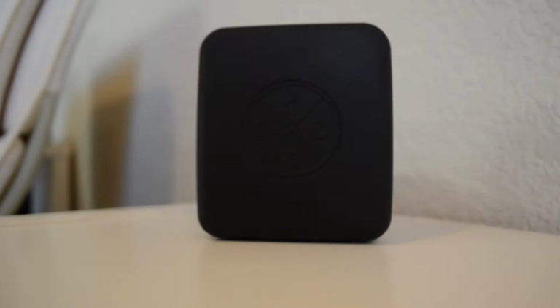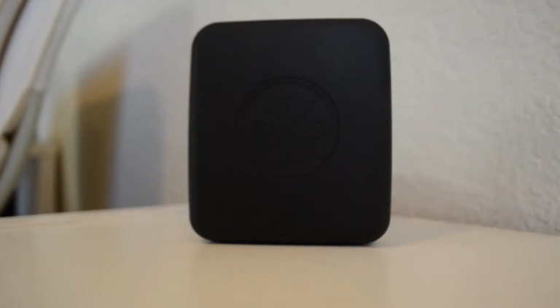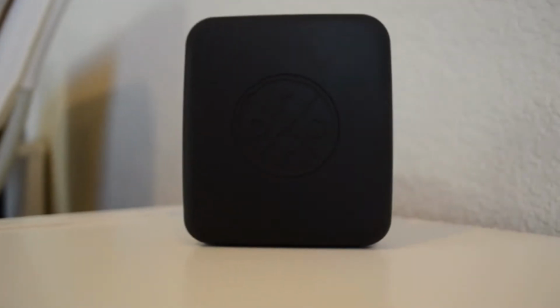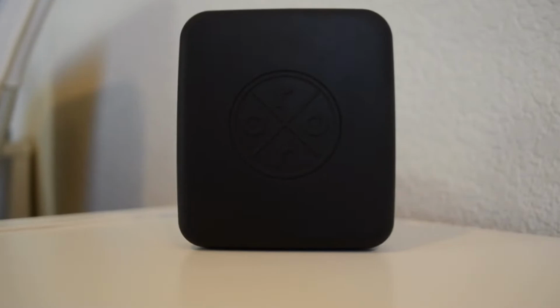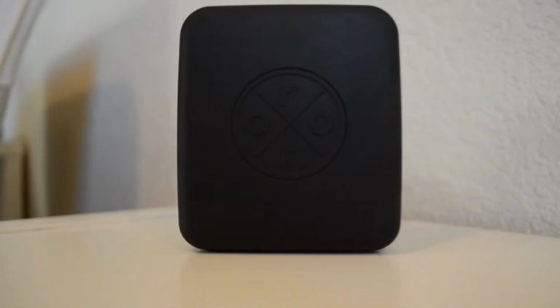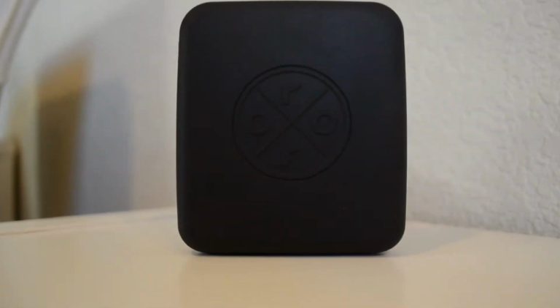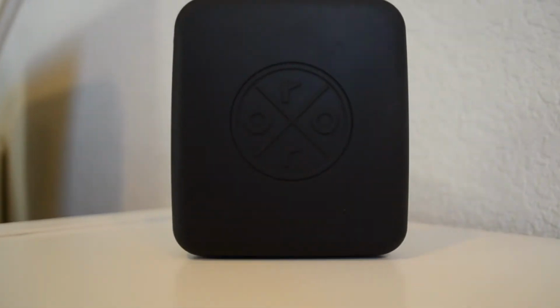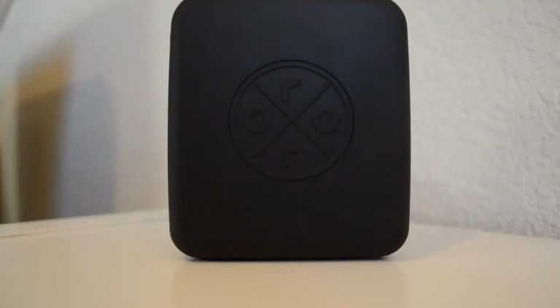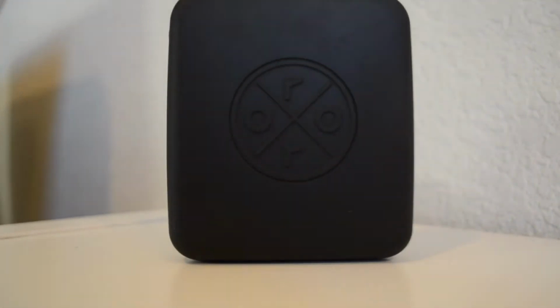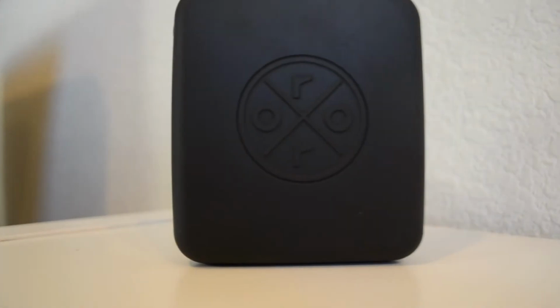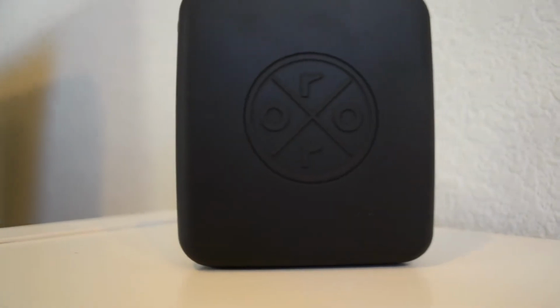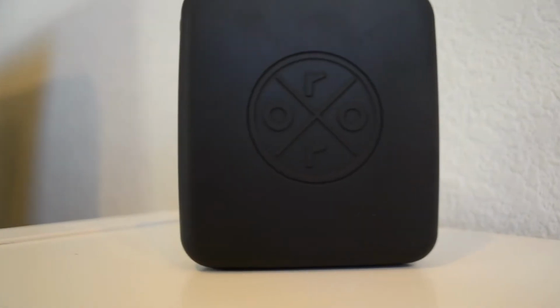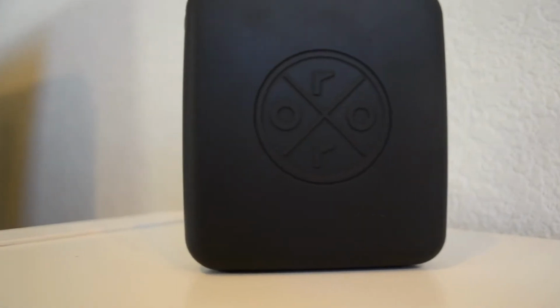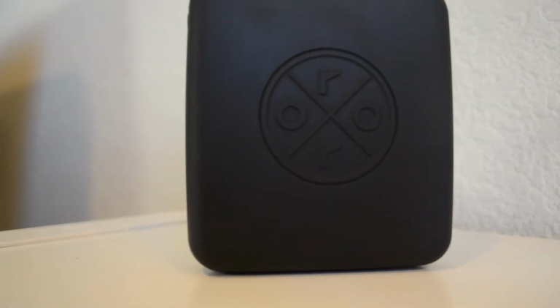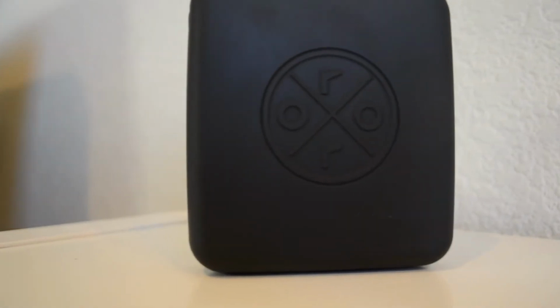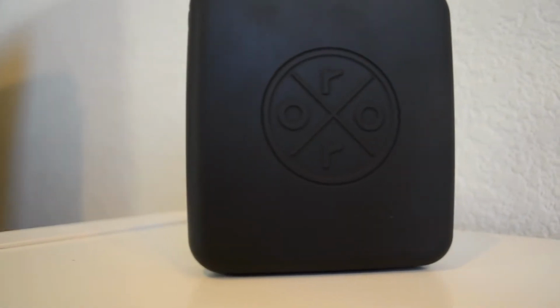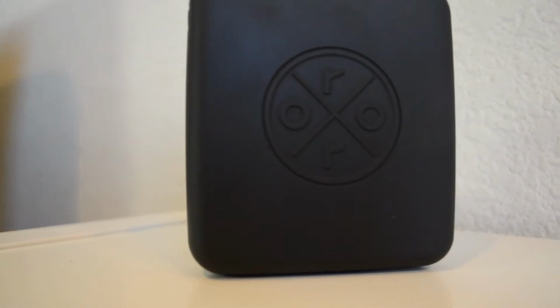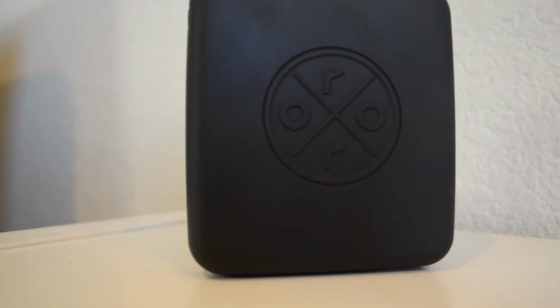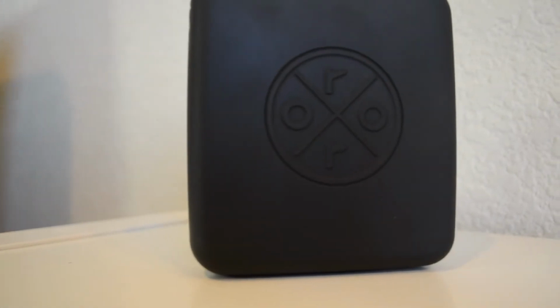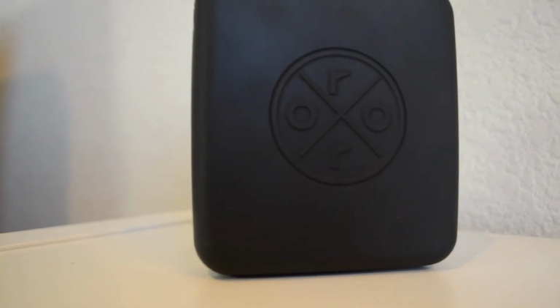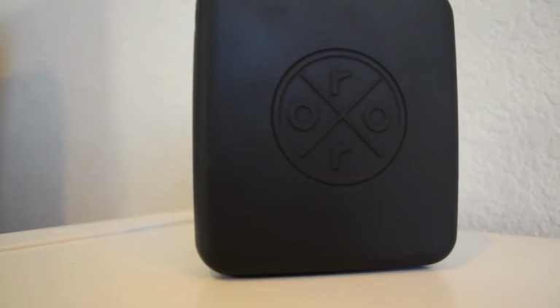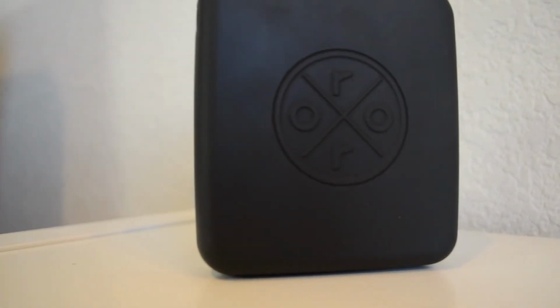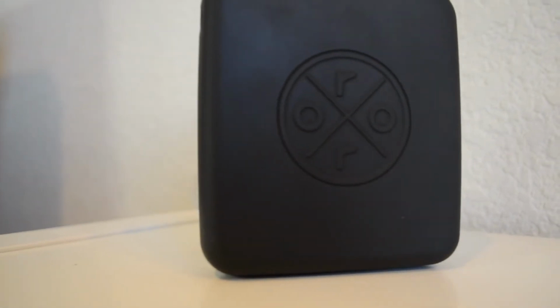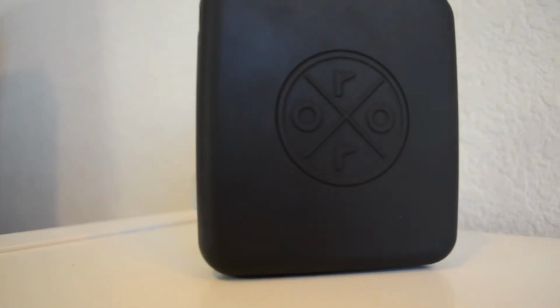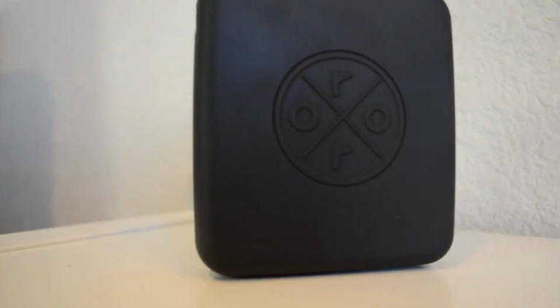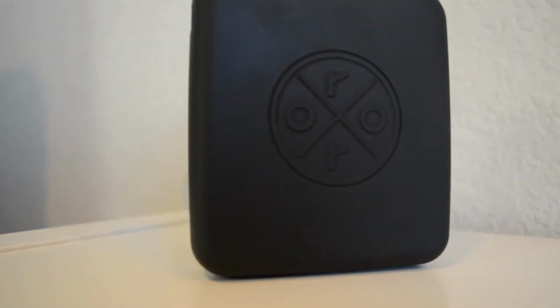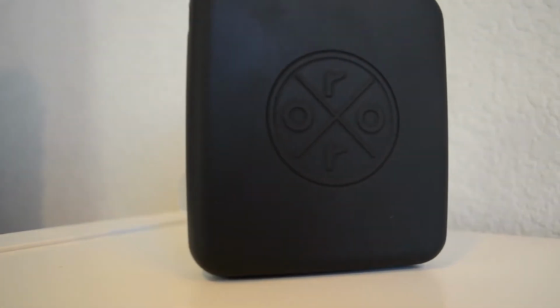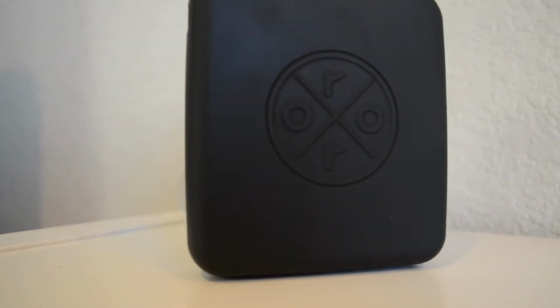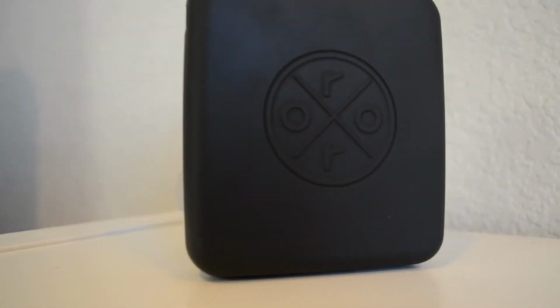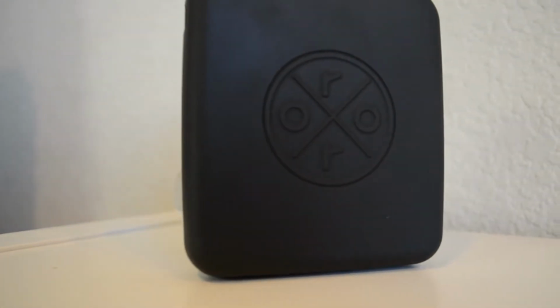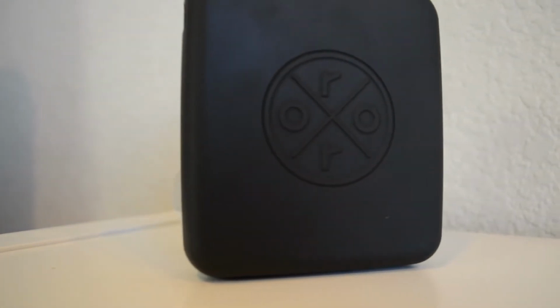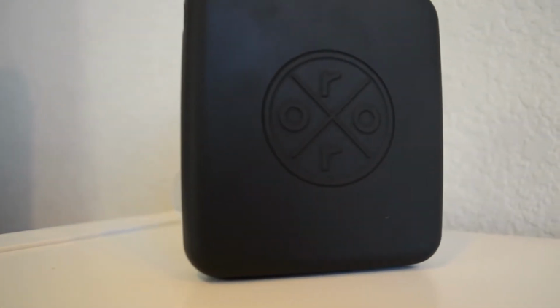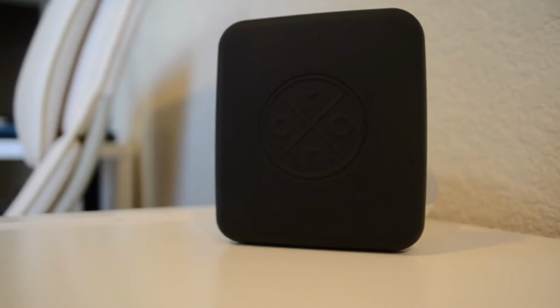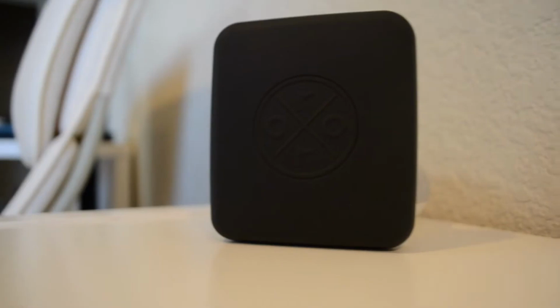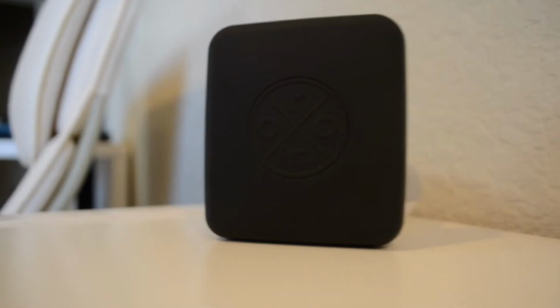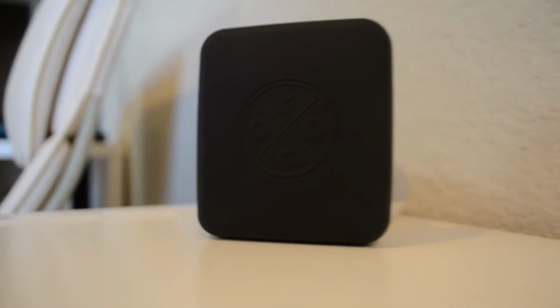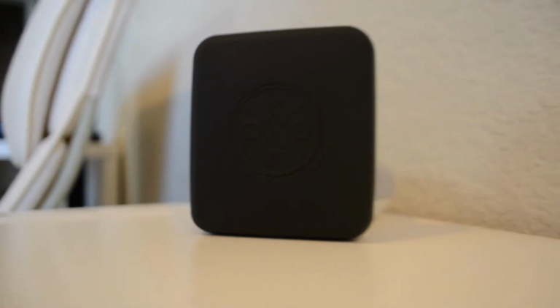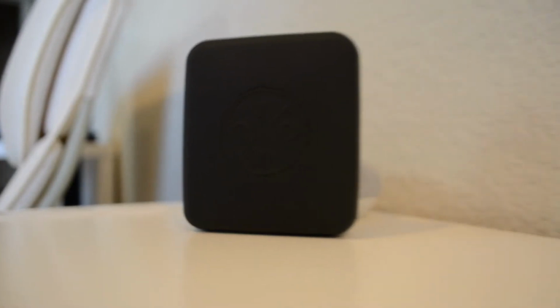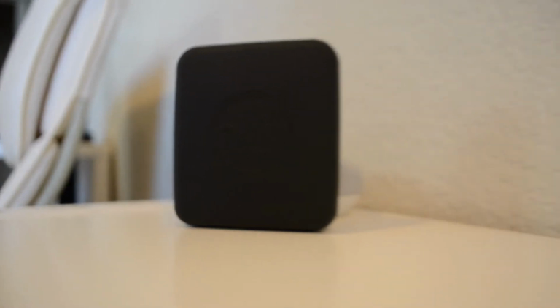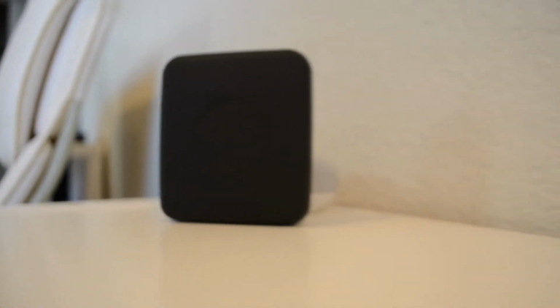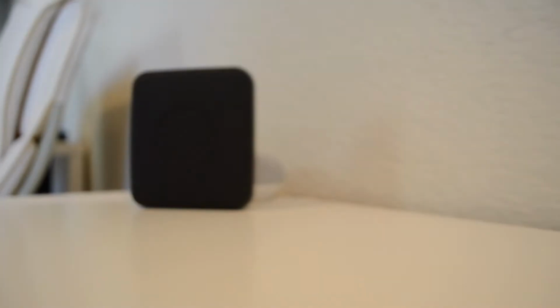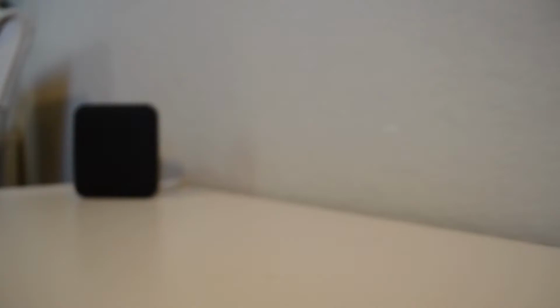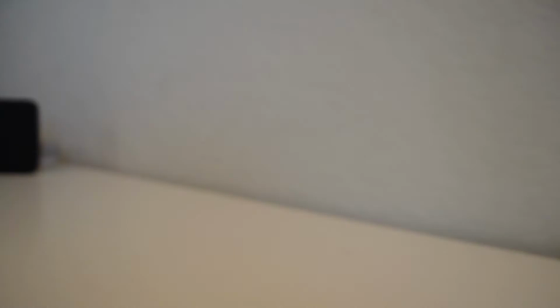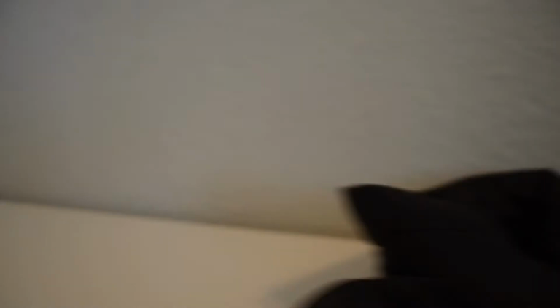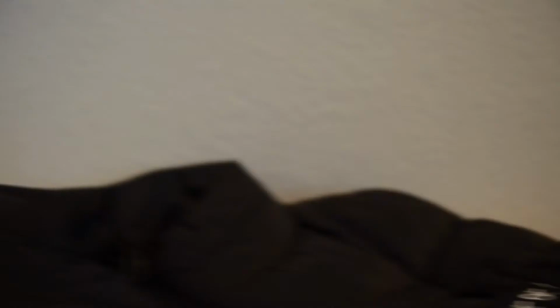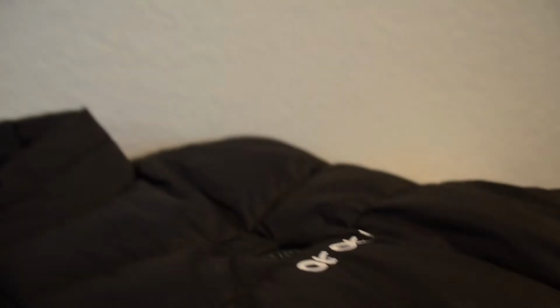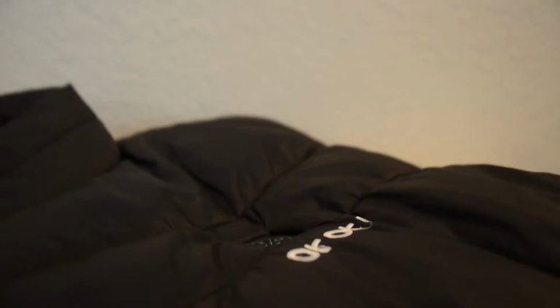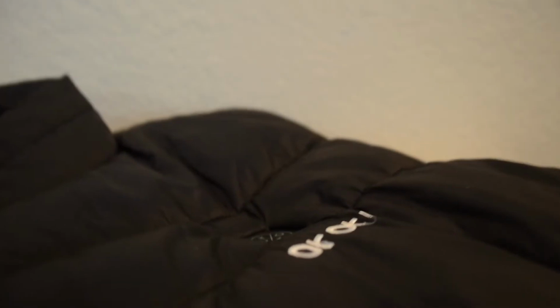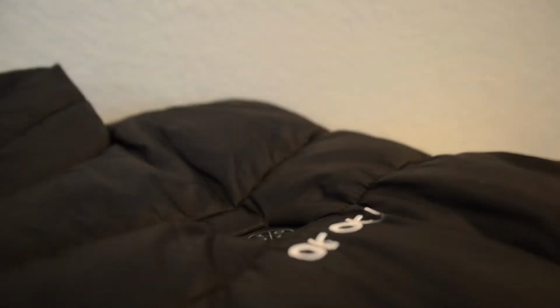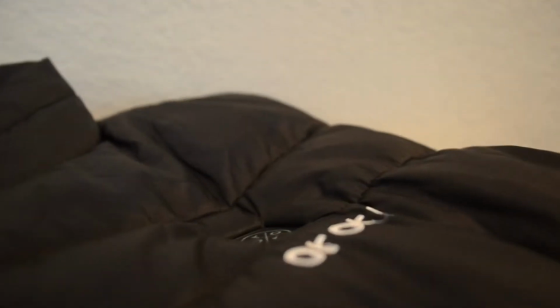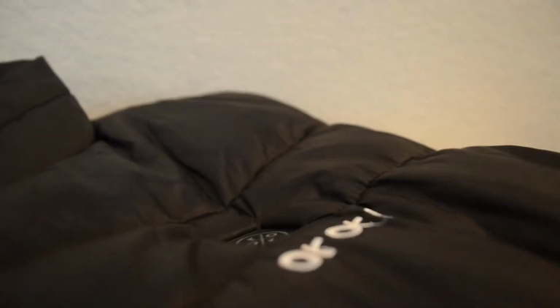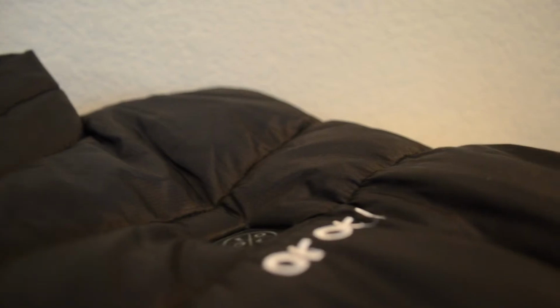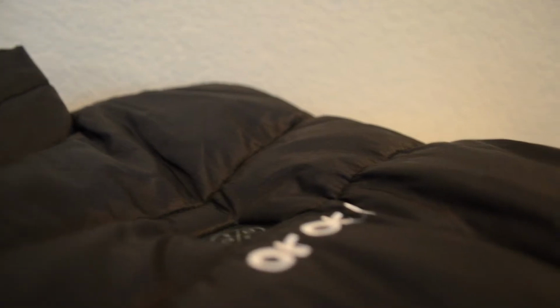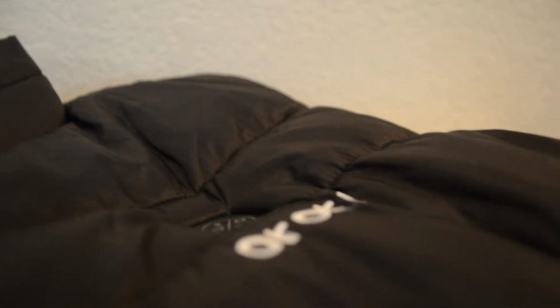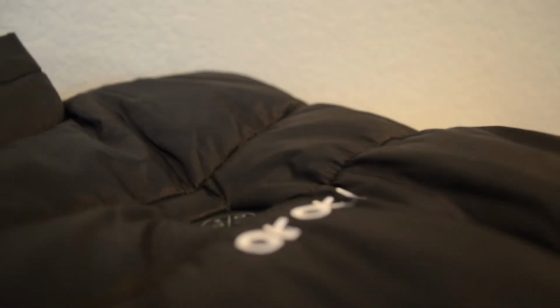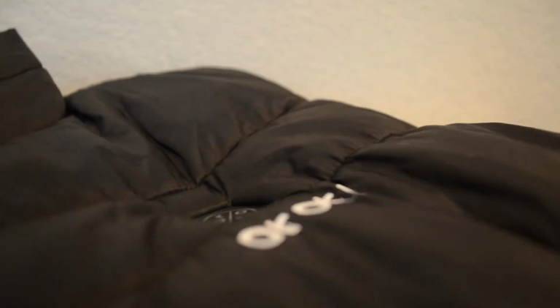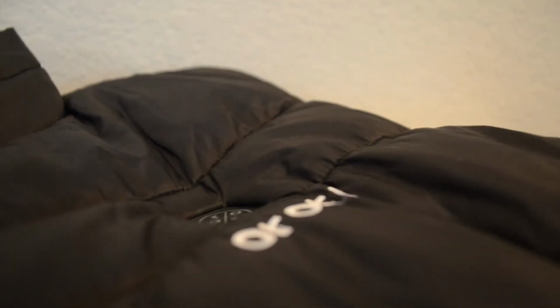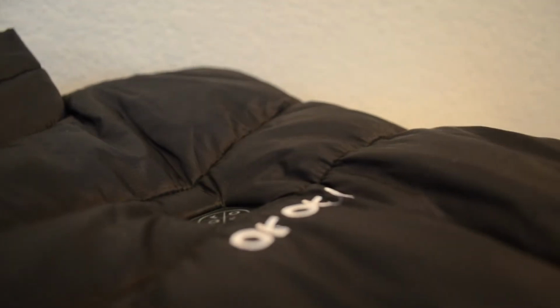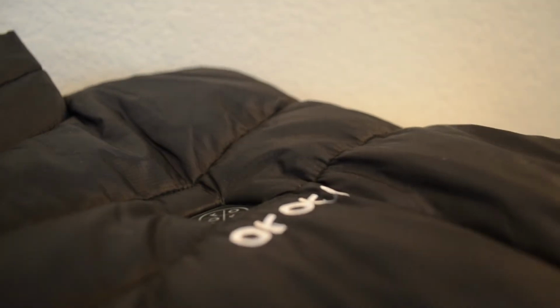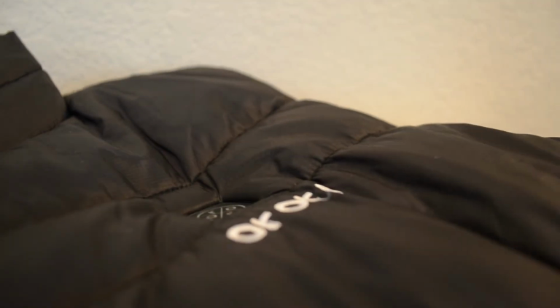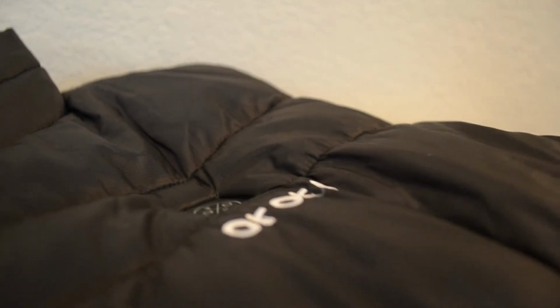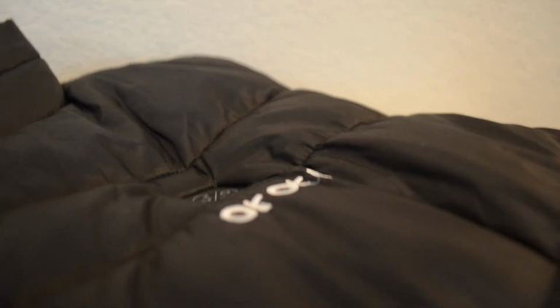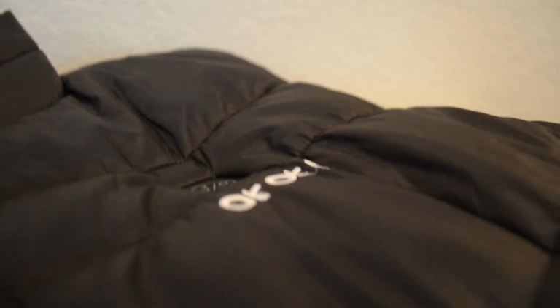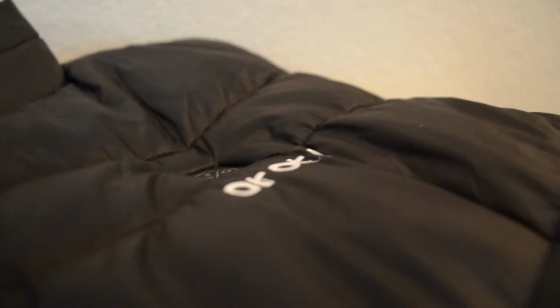The battery on it is excellent and after using it for a while, I found that I still have about 75% left.